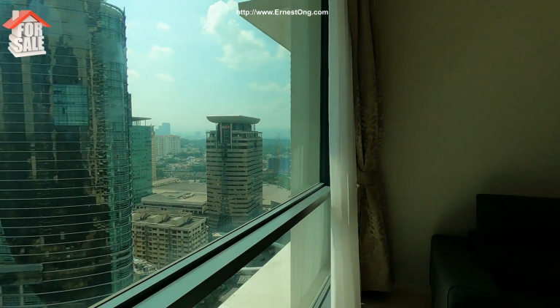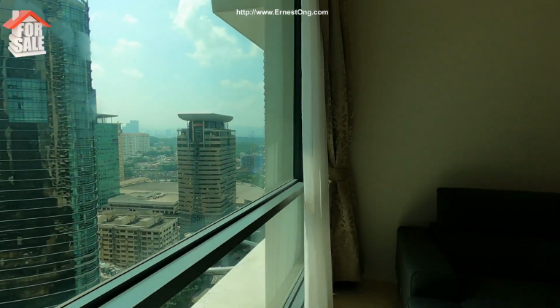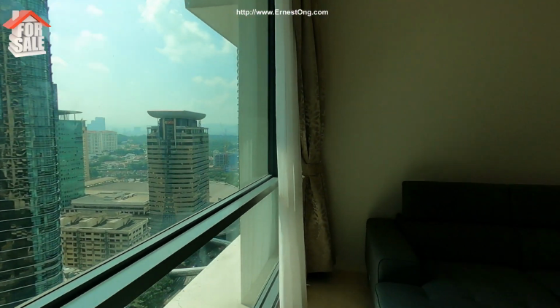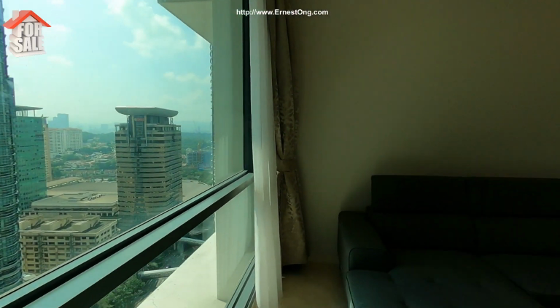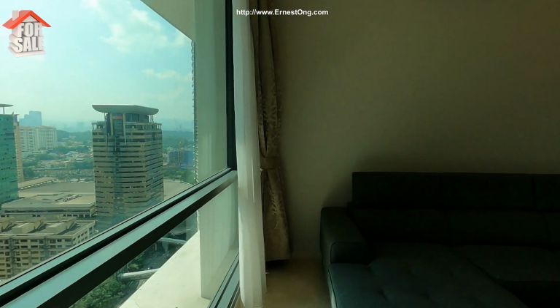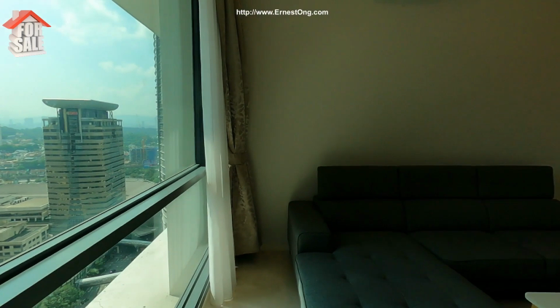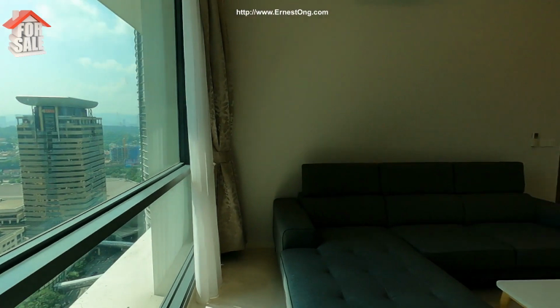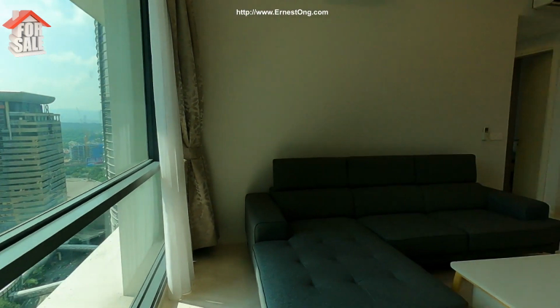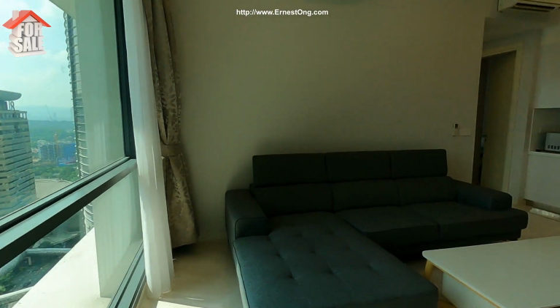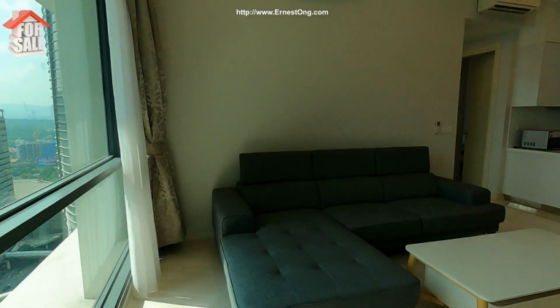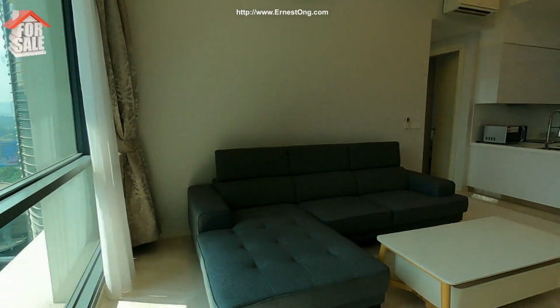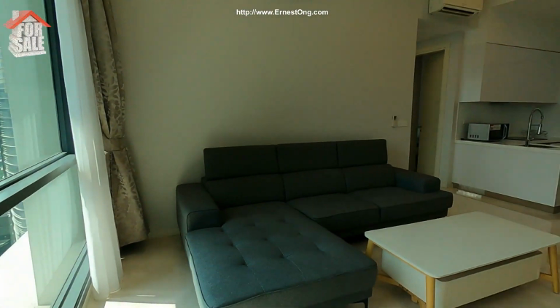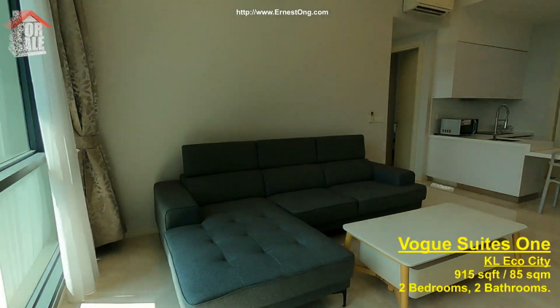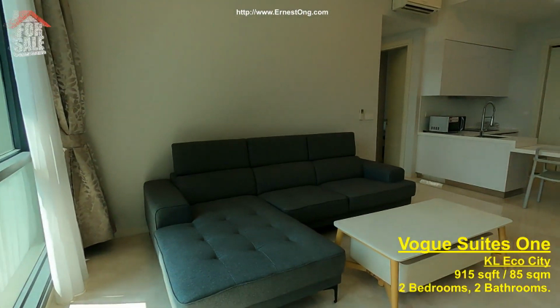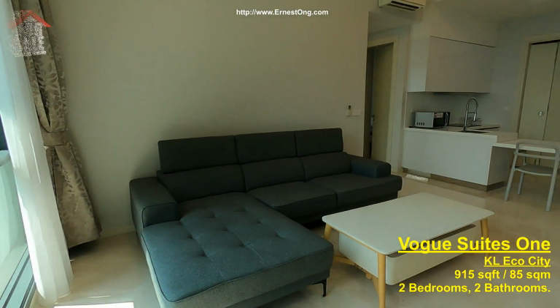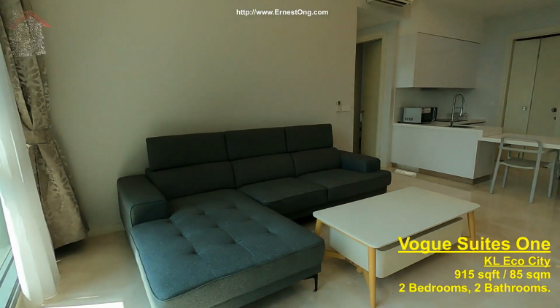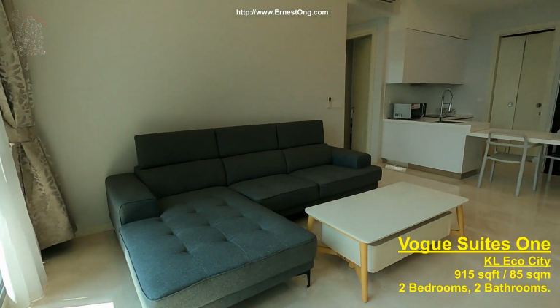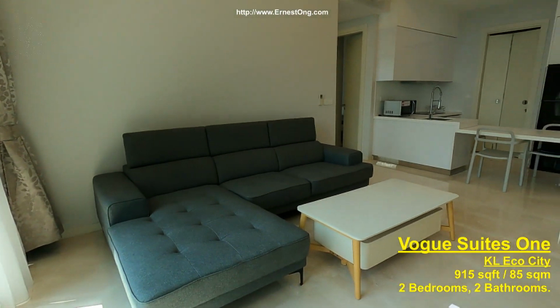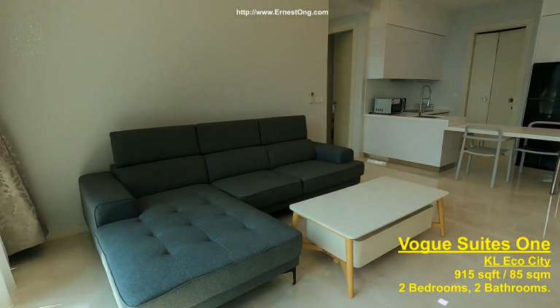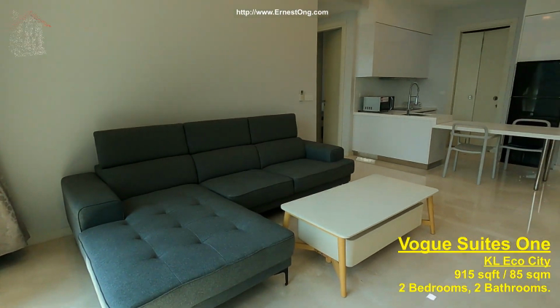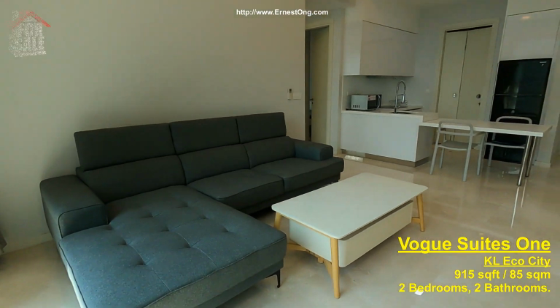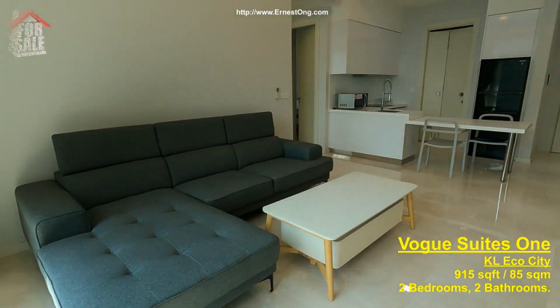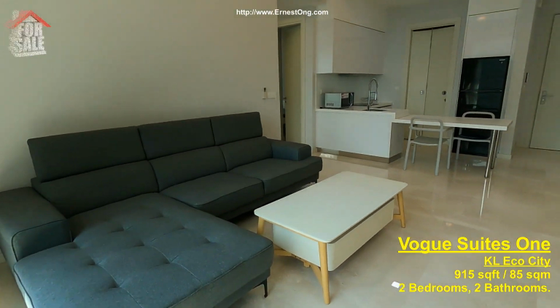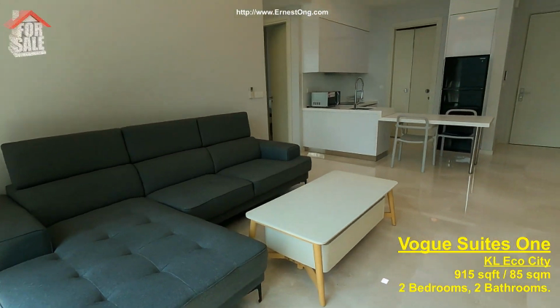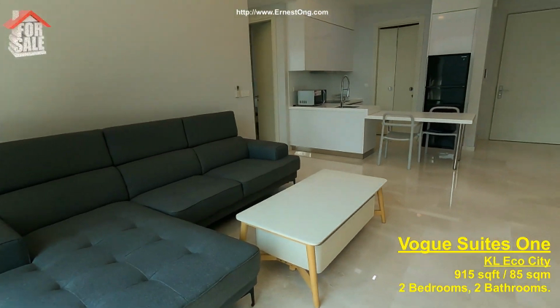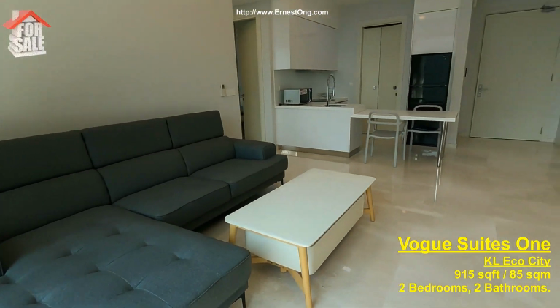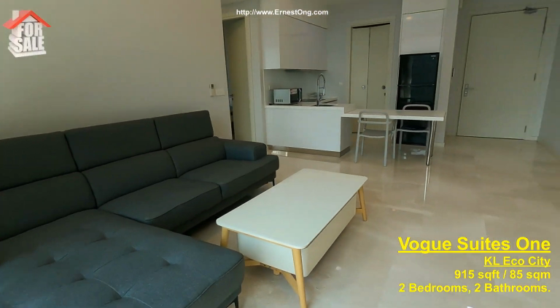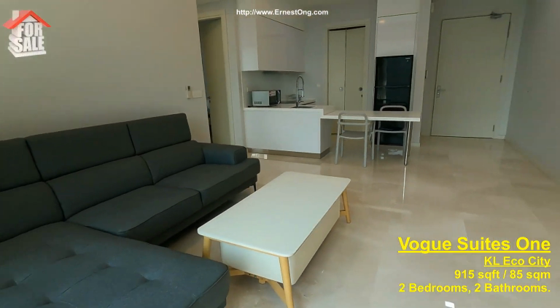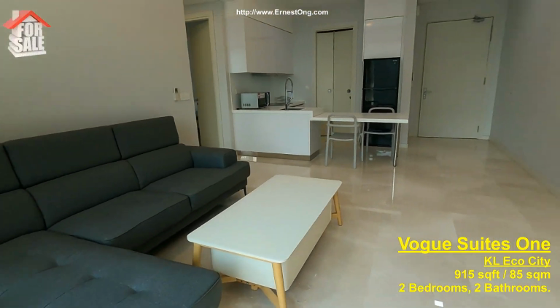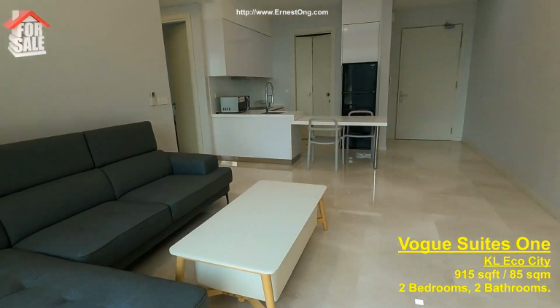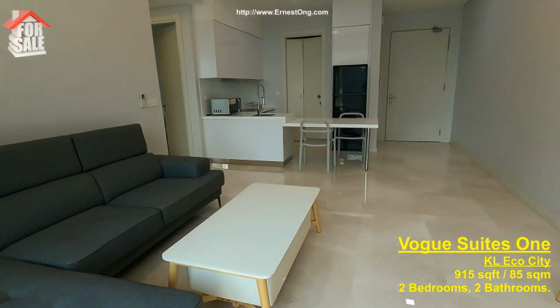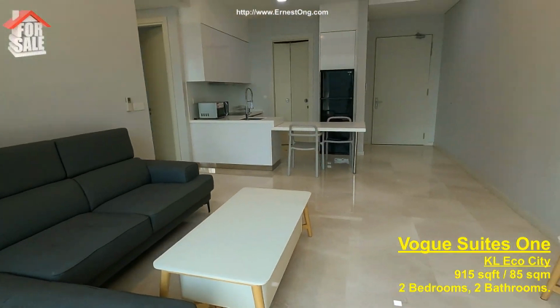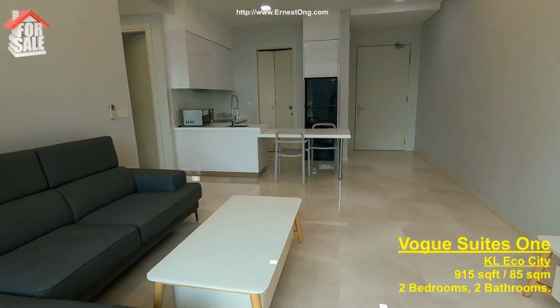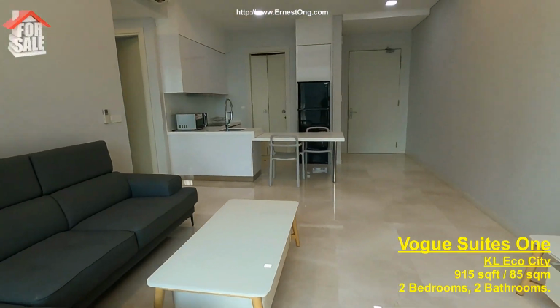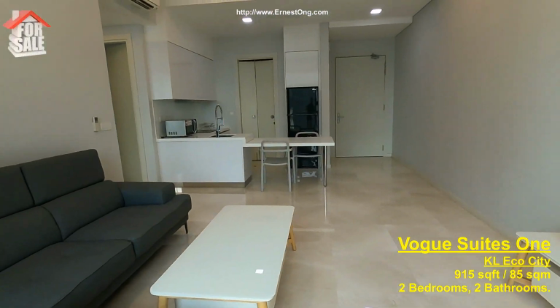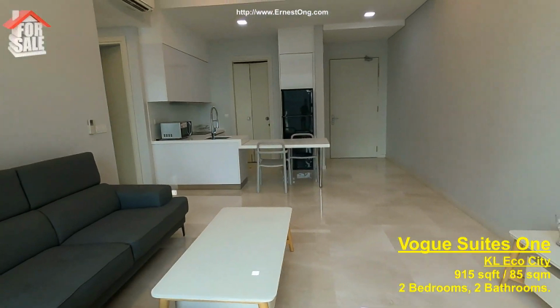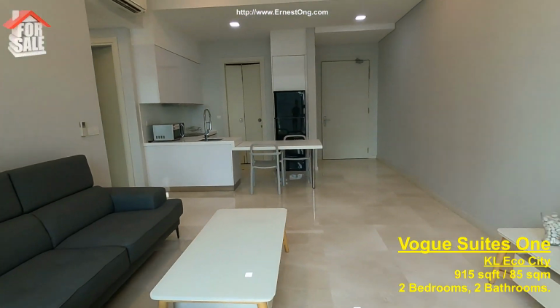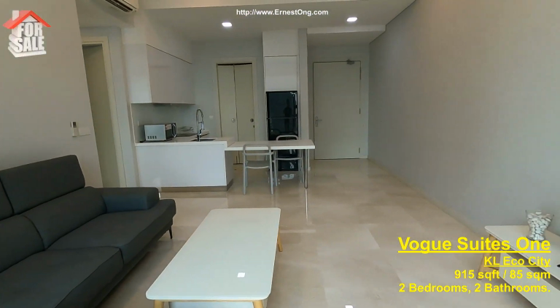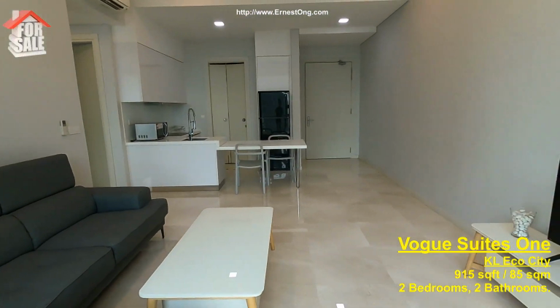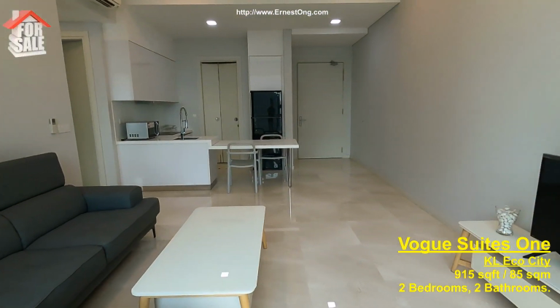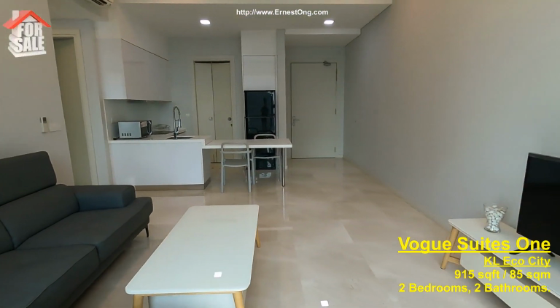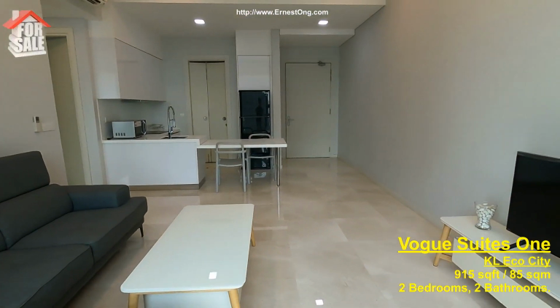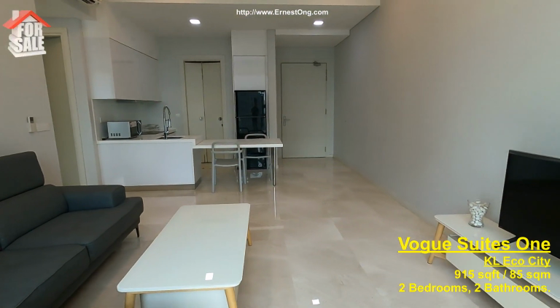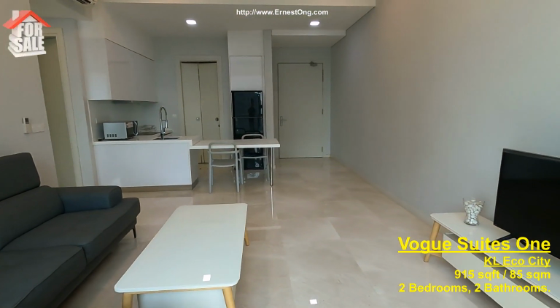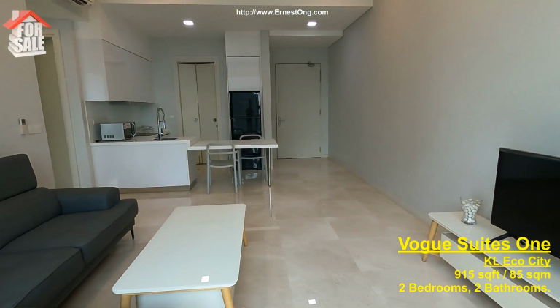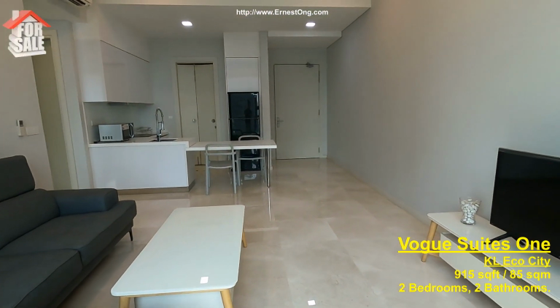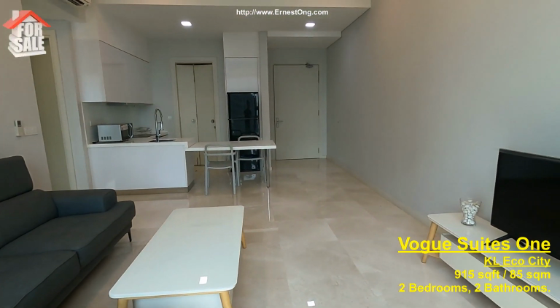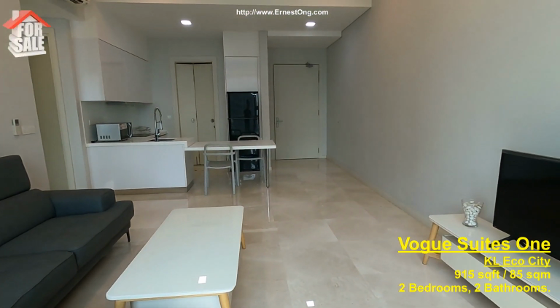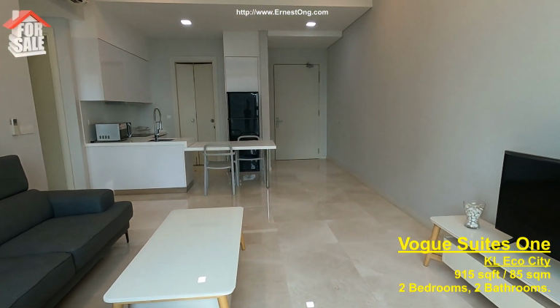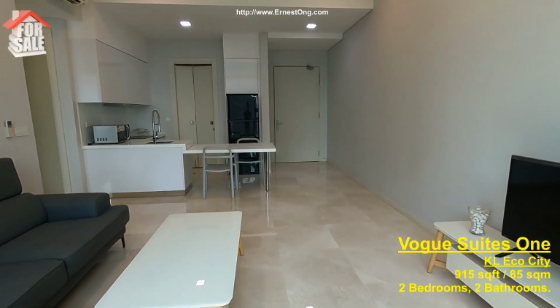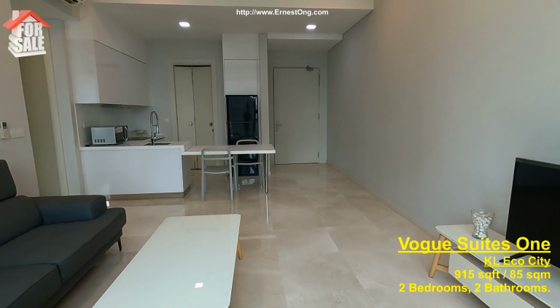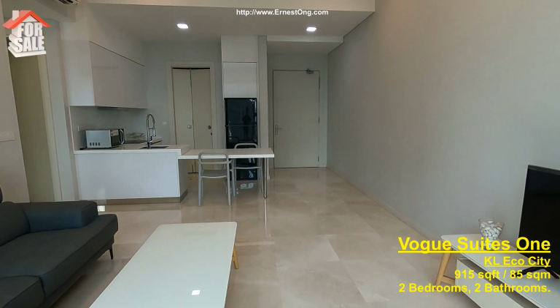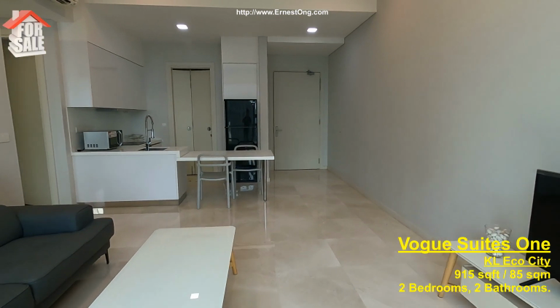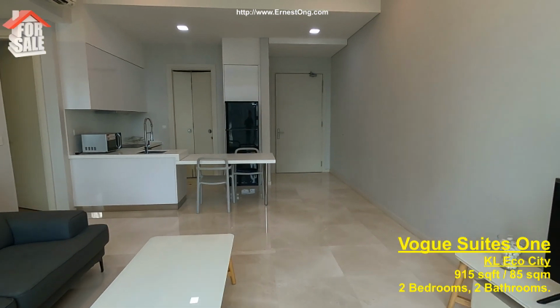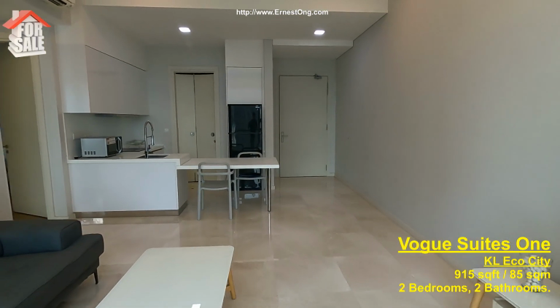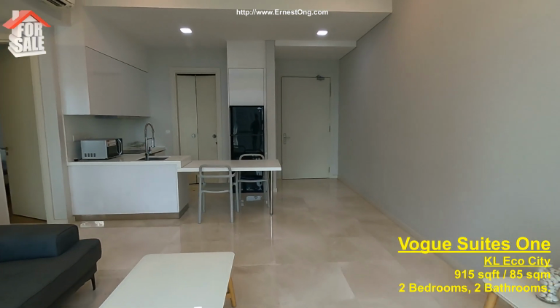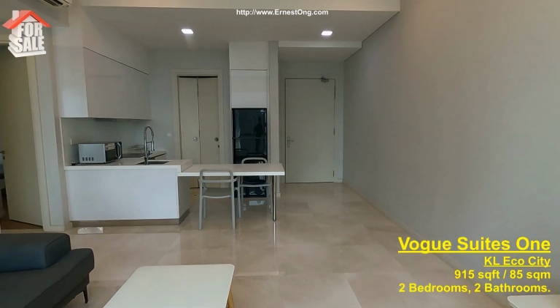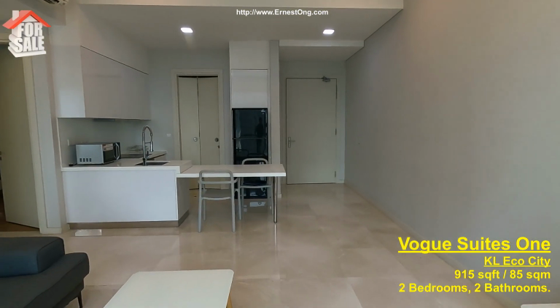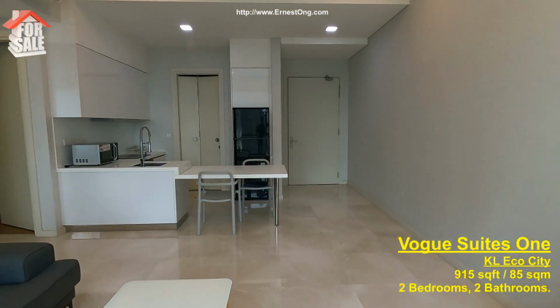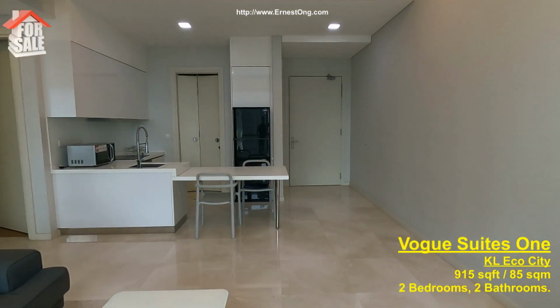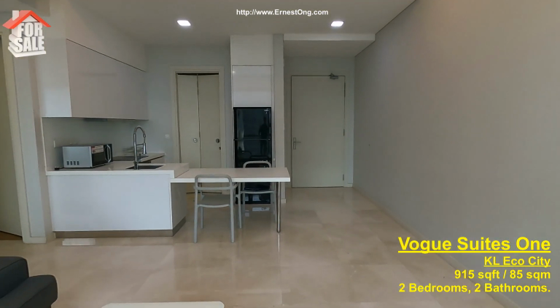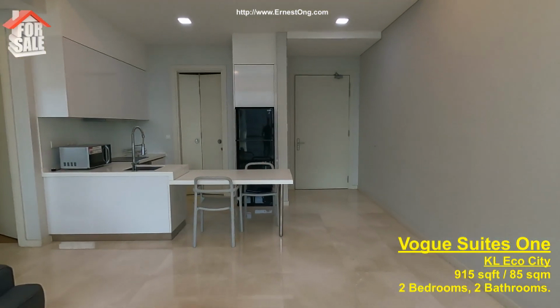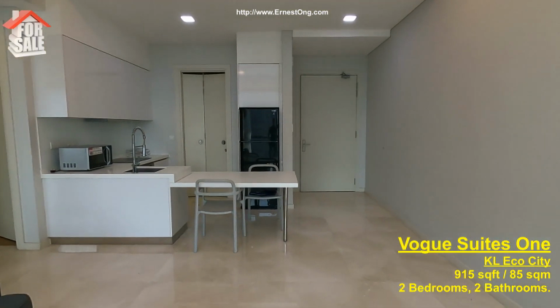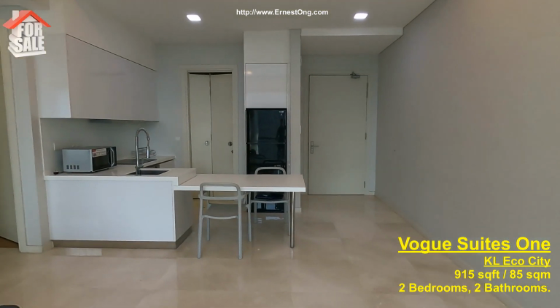This unit comes with a large L-shaped sofa, very well maintained.